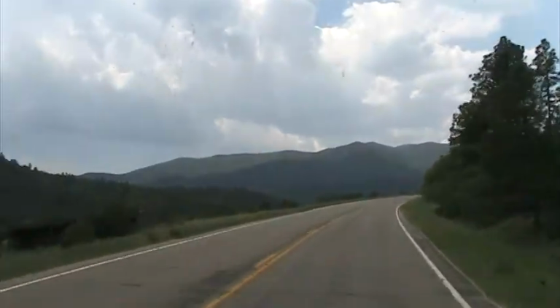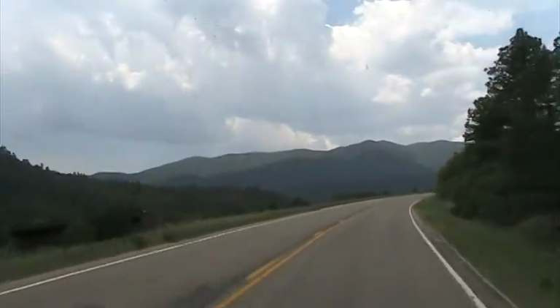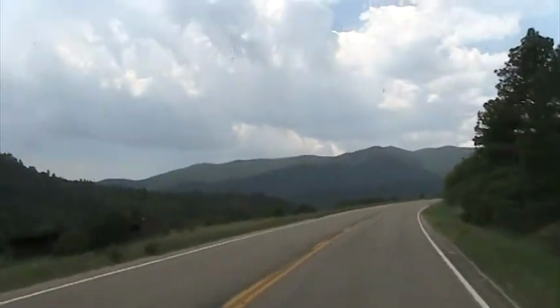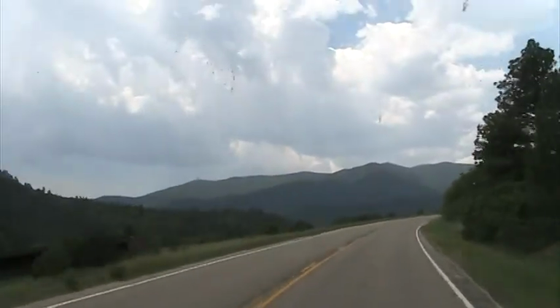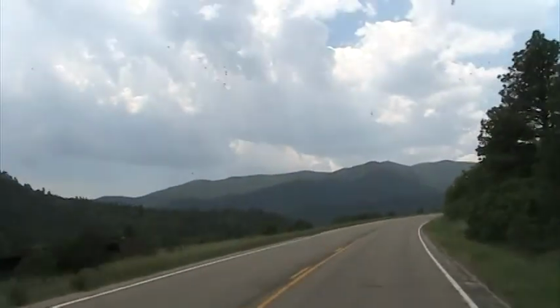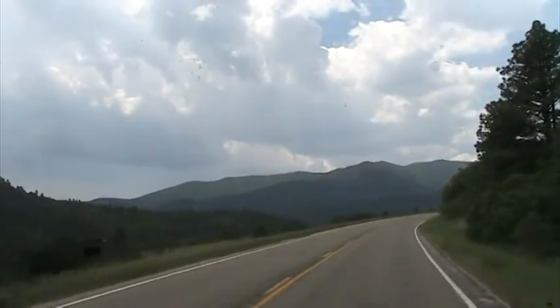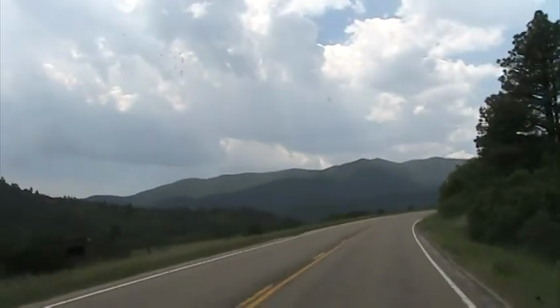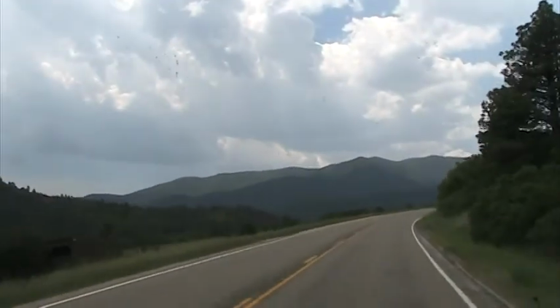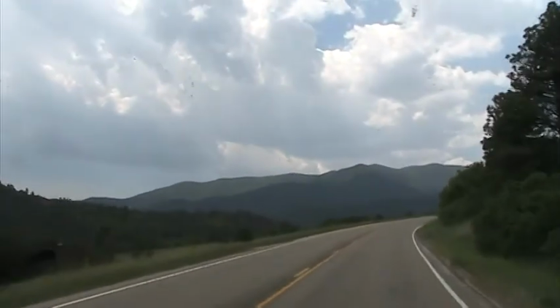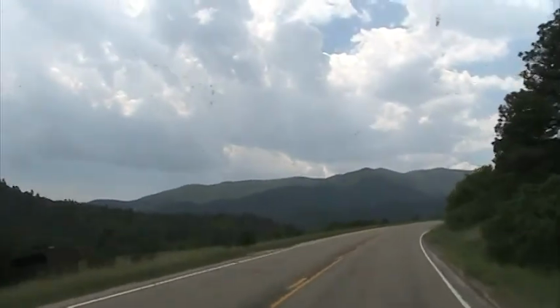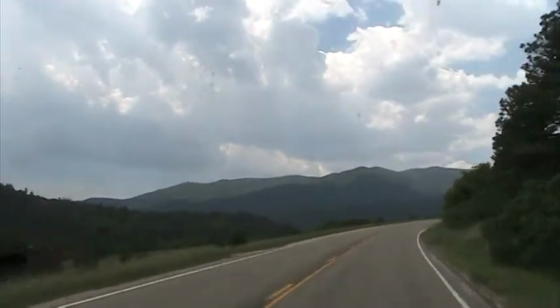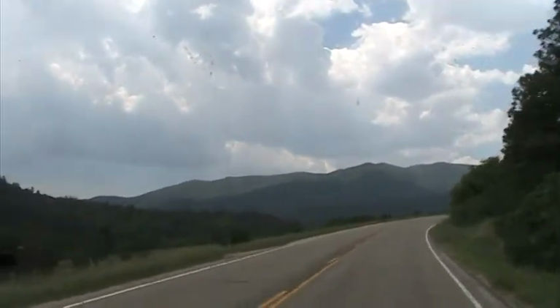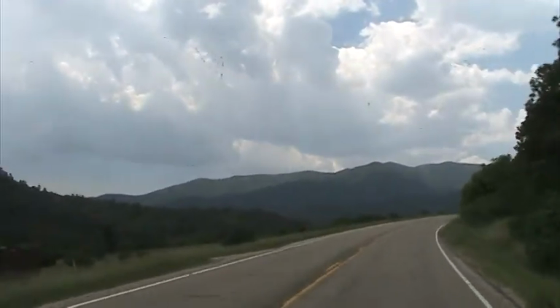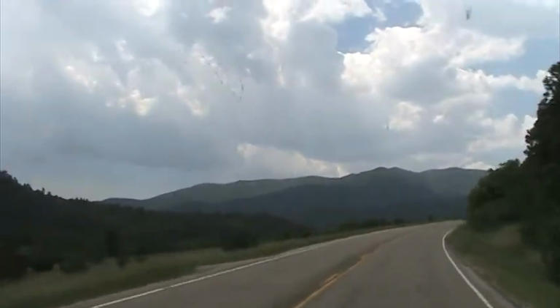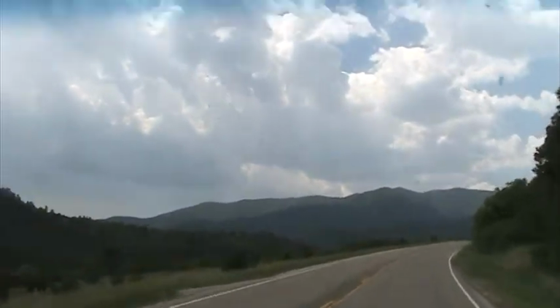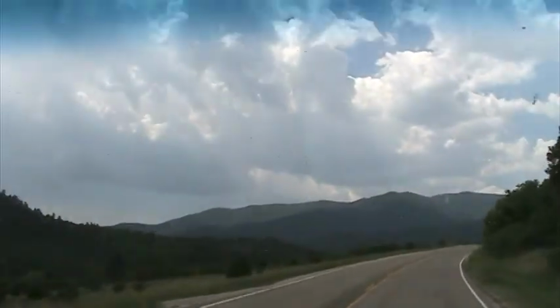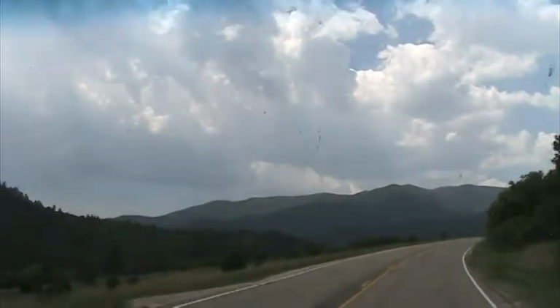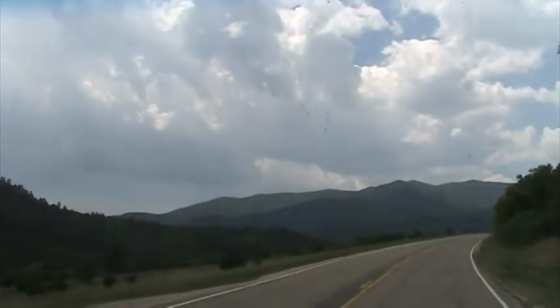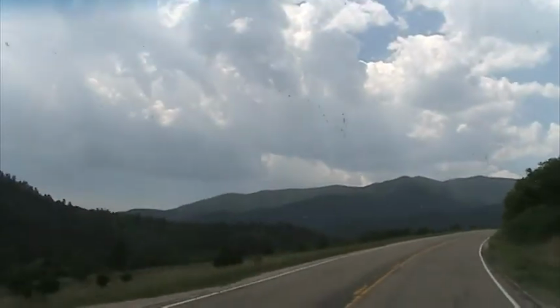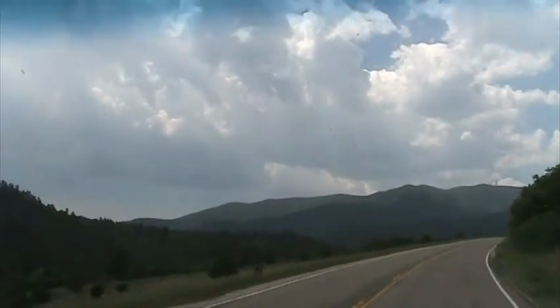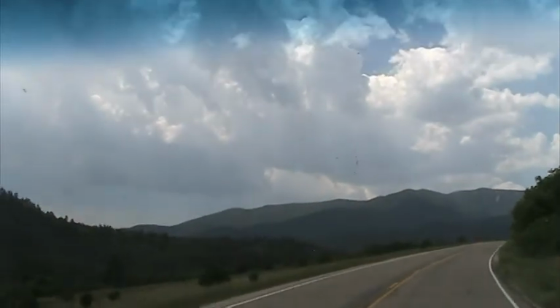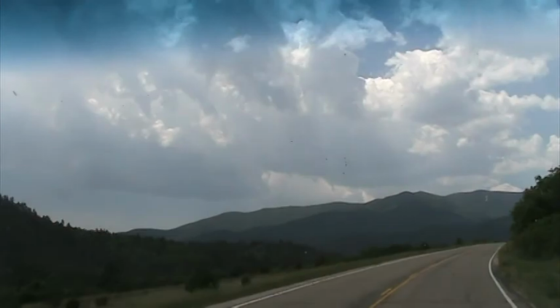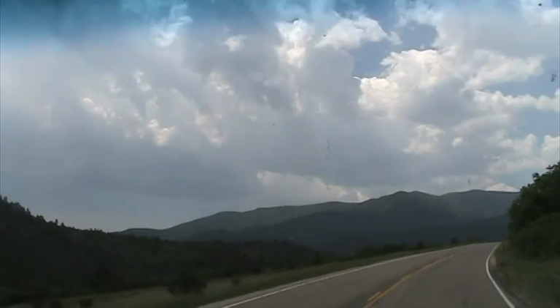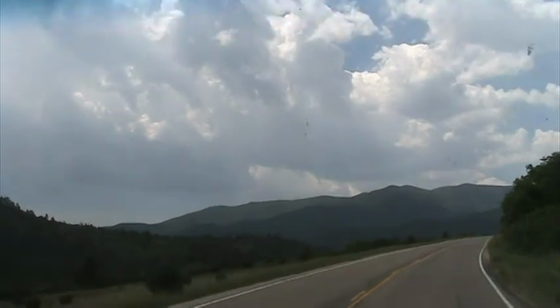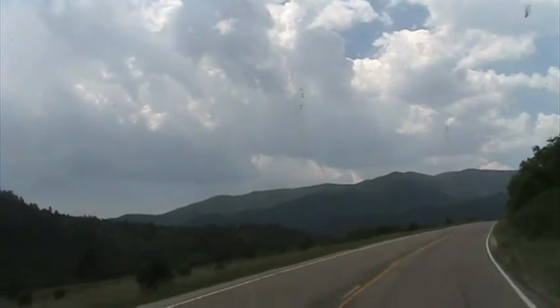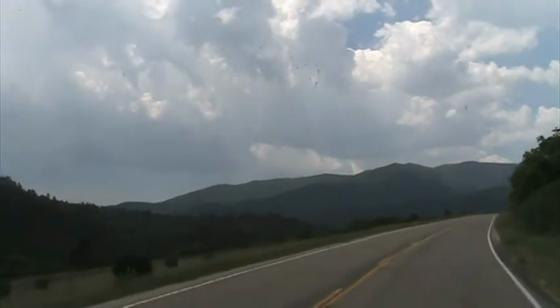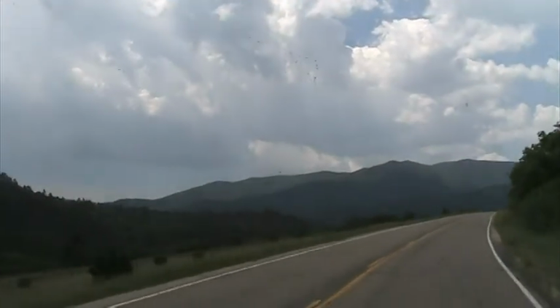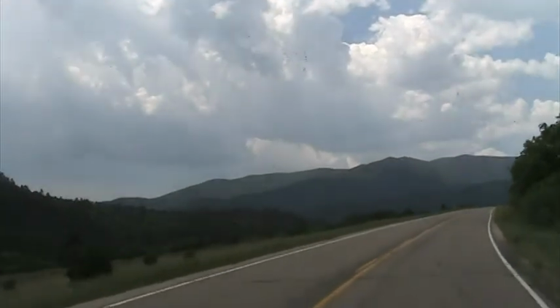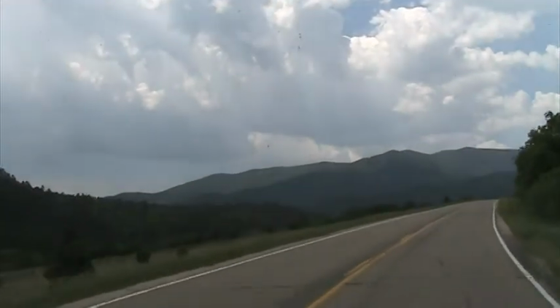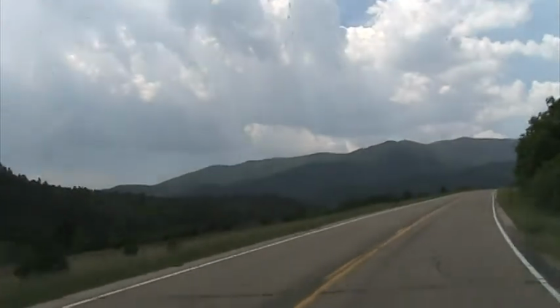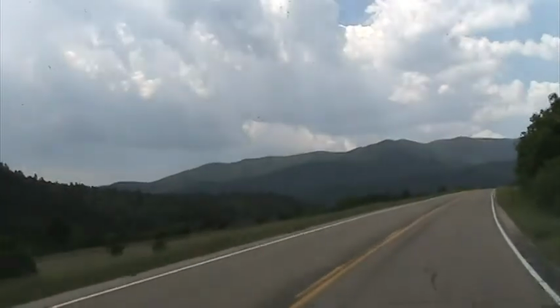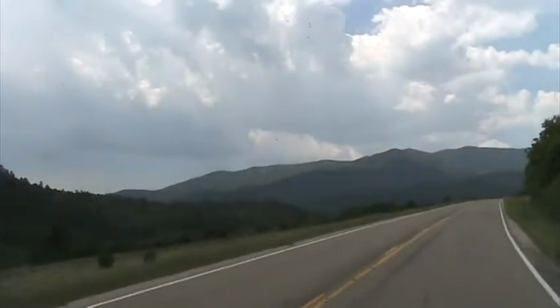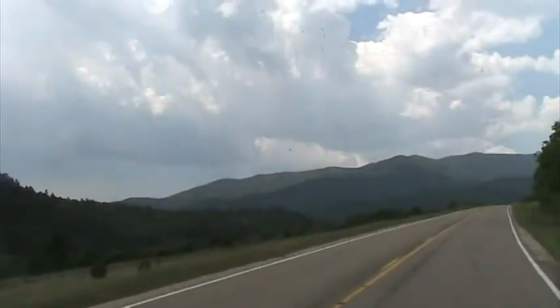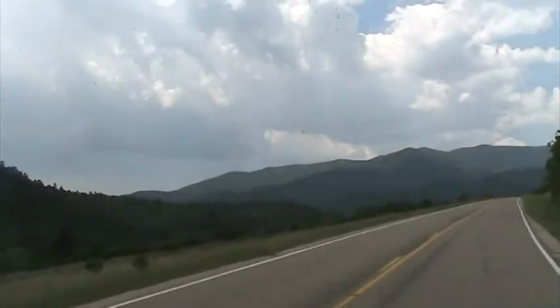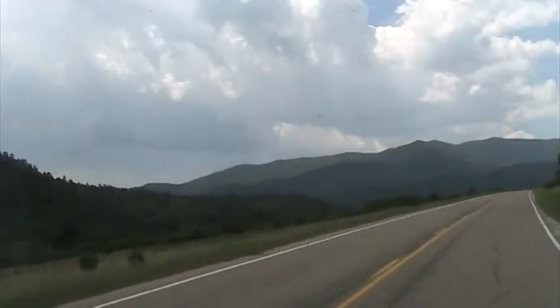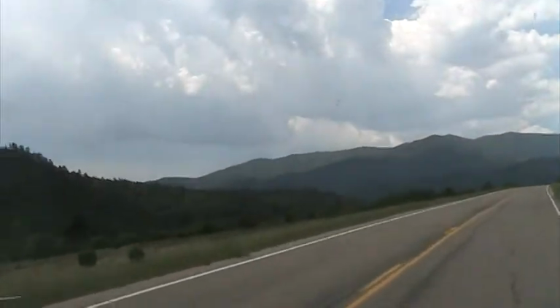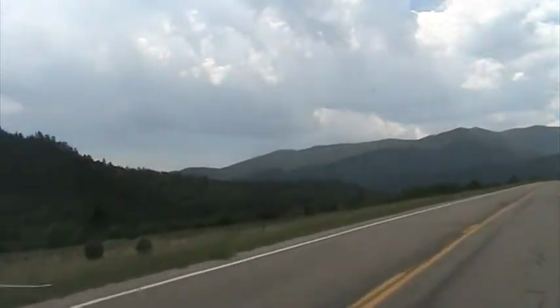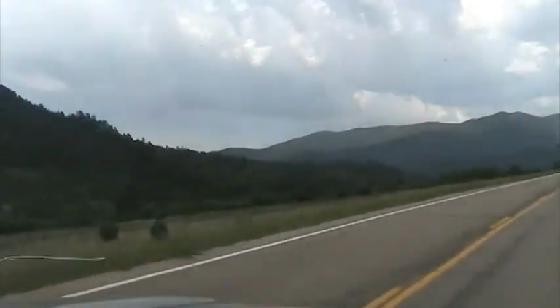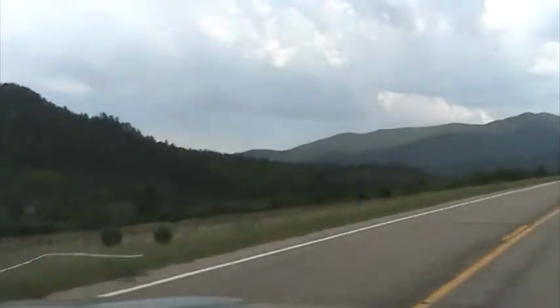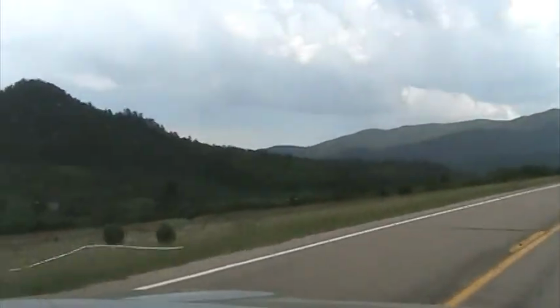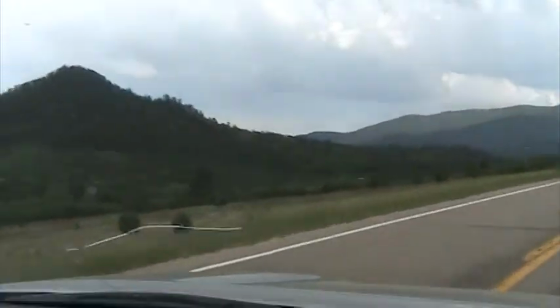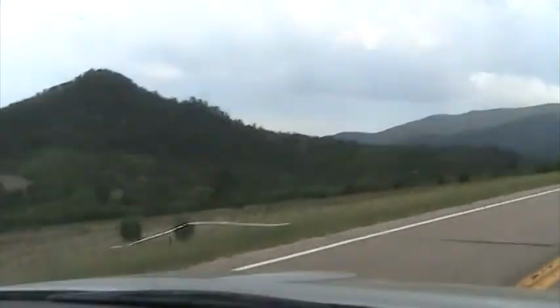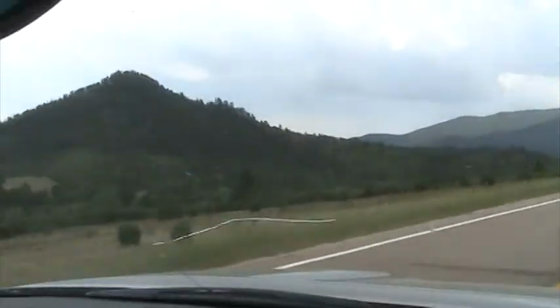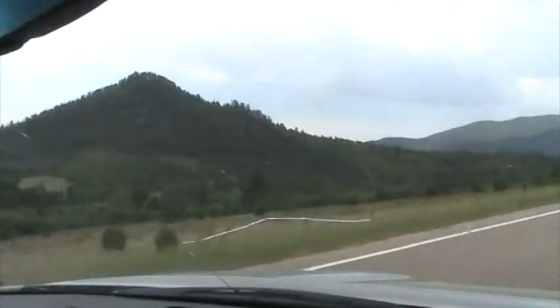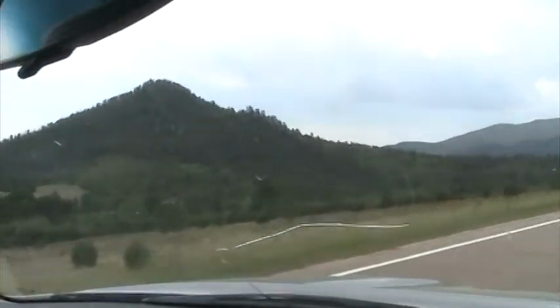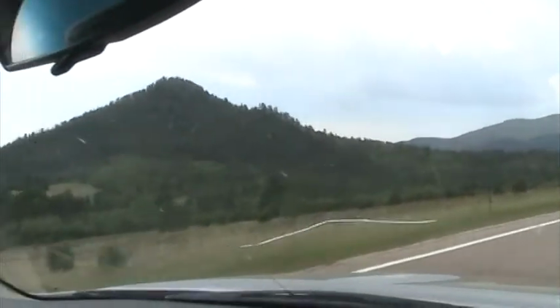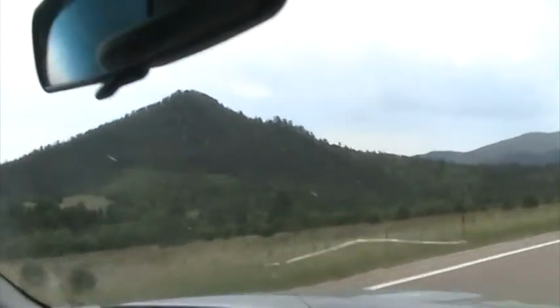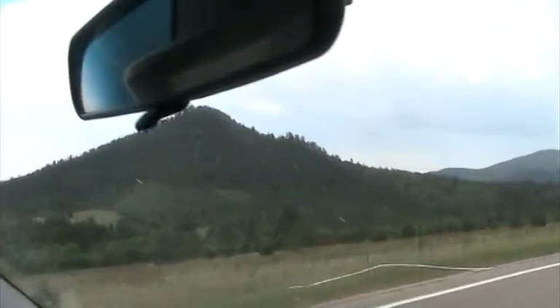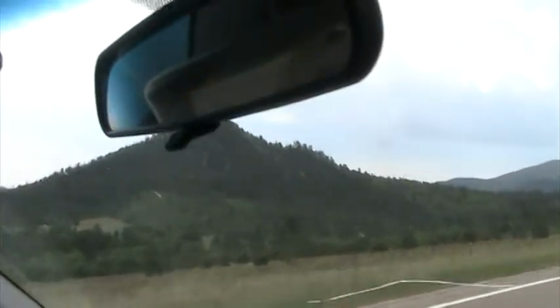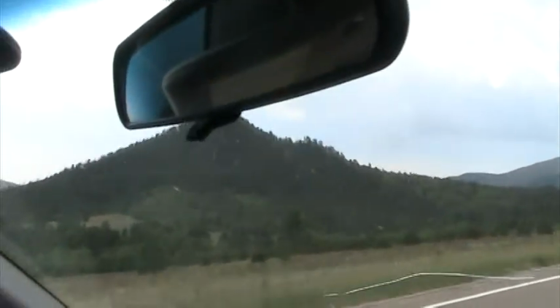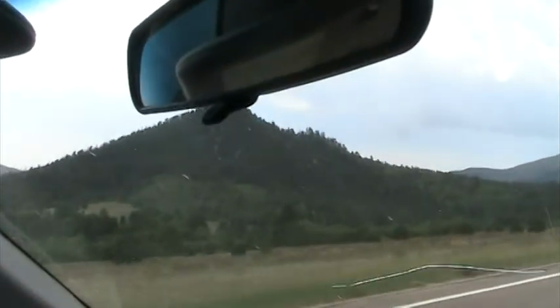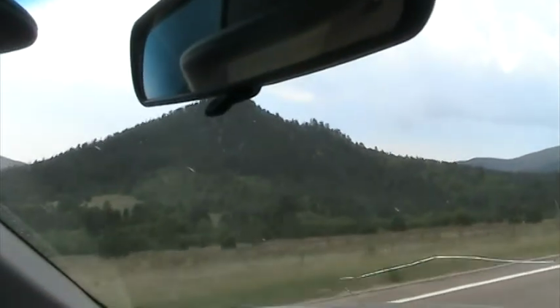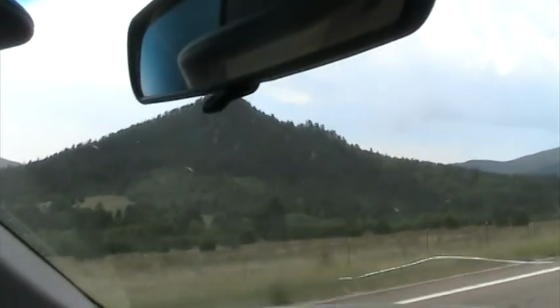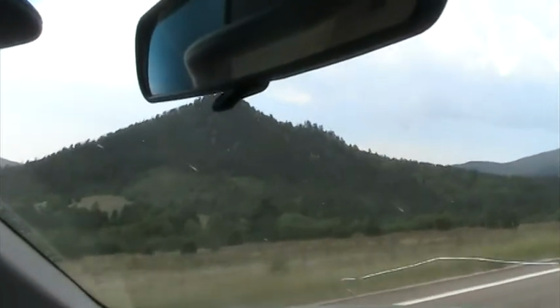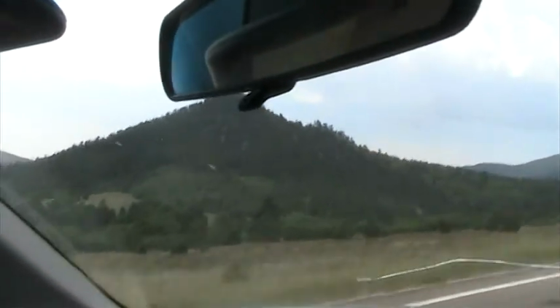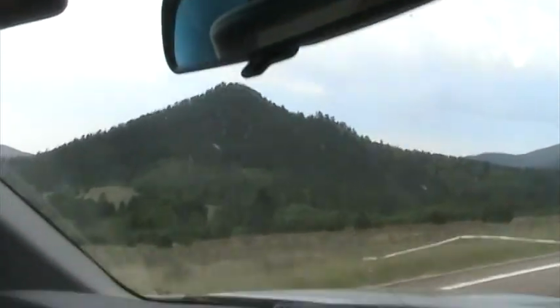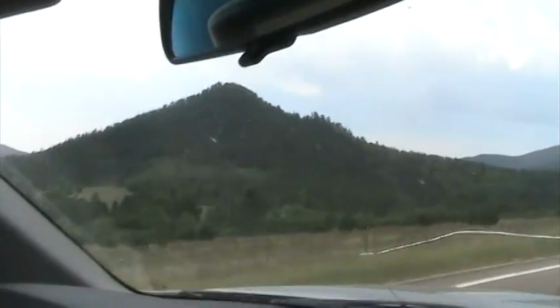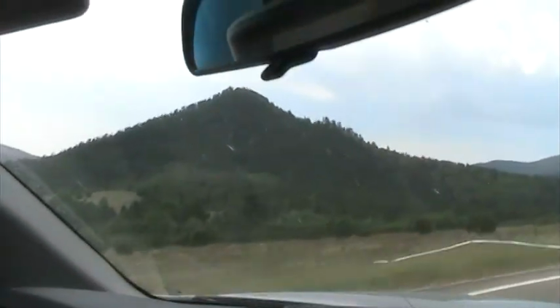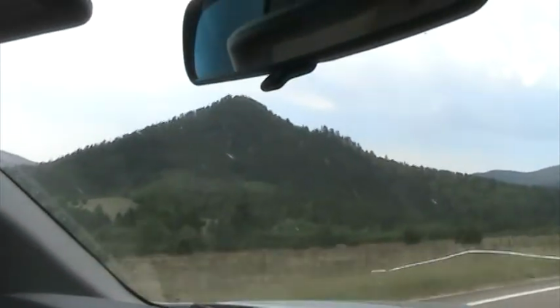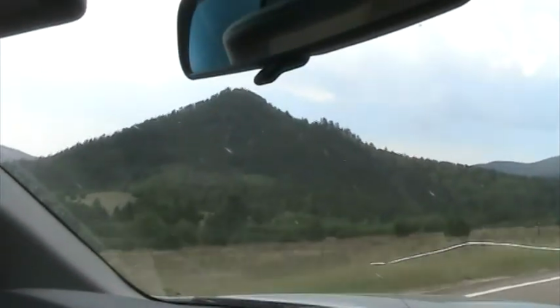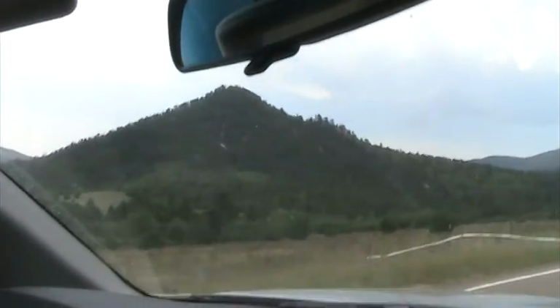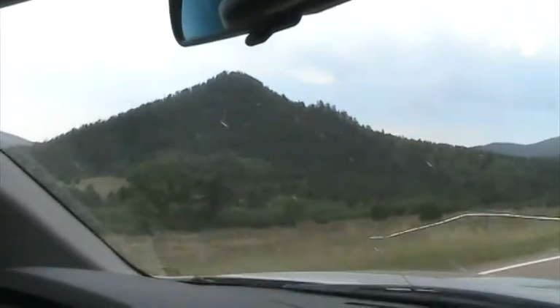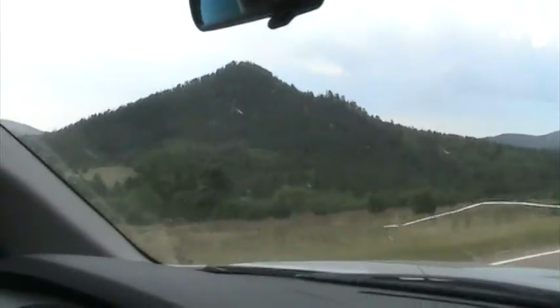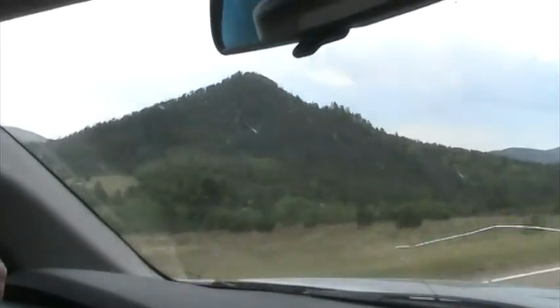There's some aspens off there on that point coming off this small mountain right here. I don't know the name of it.